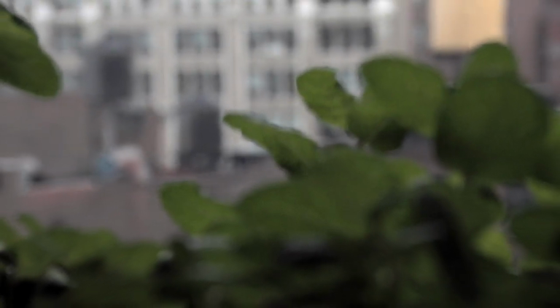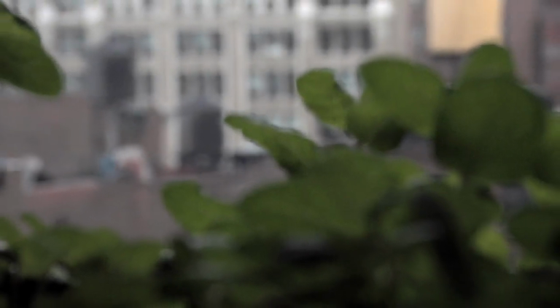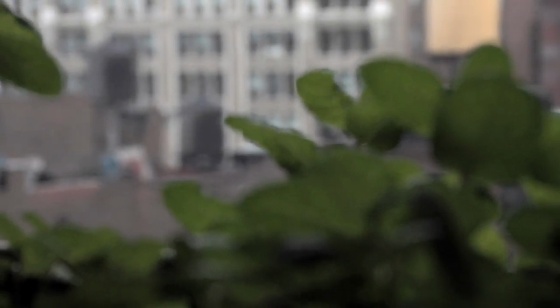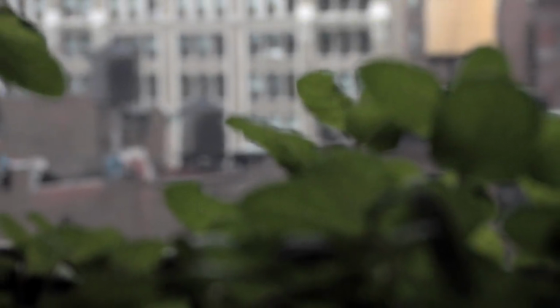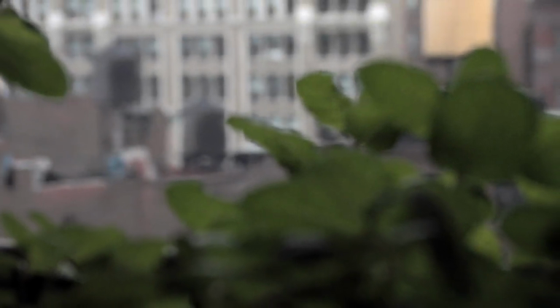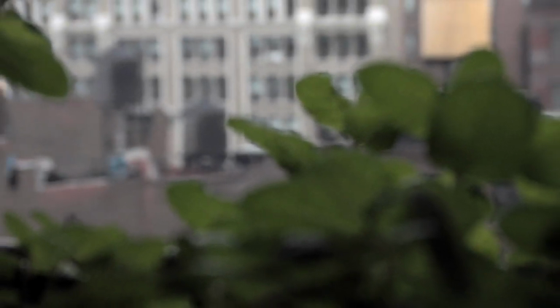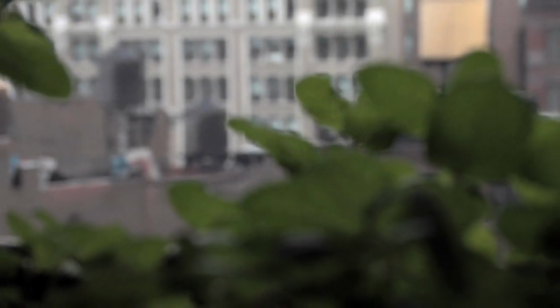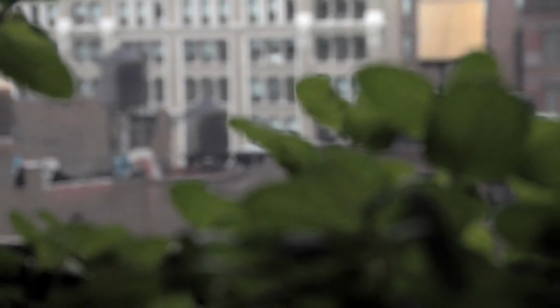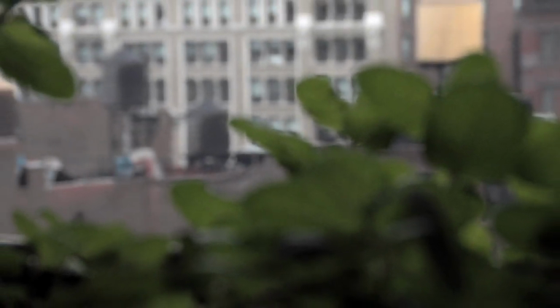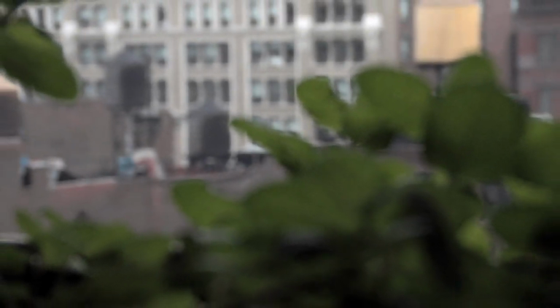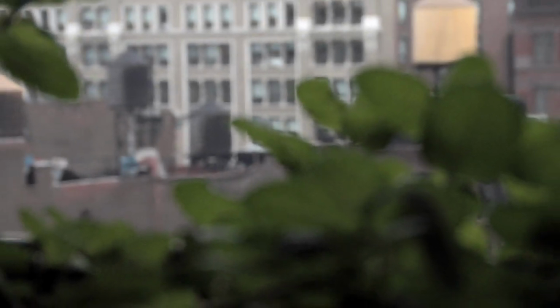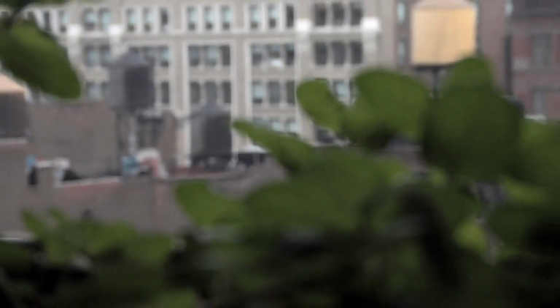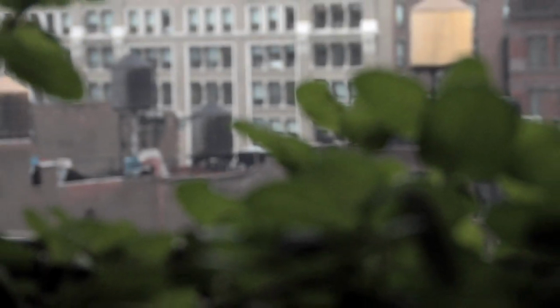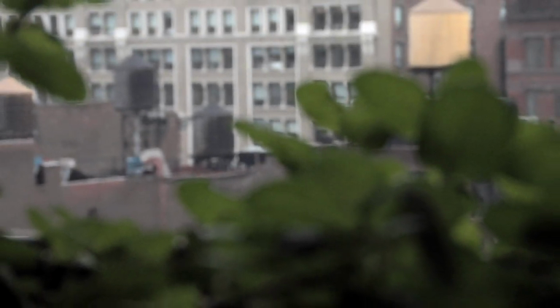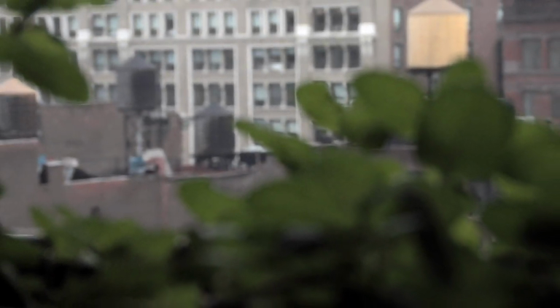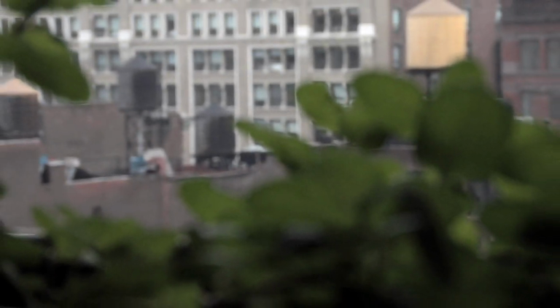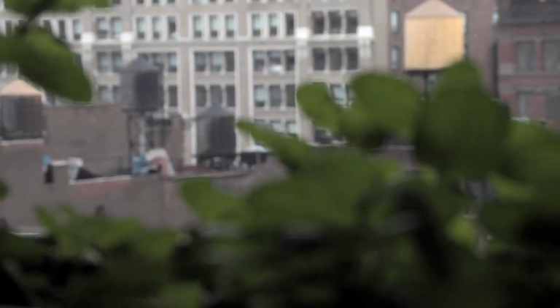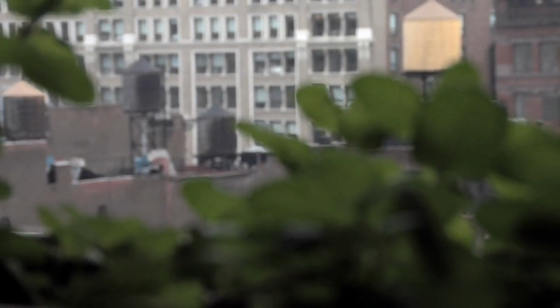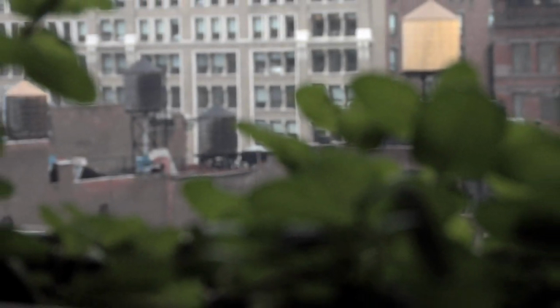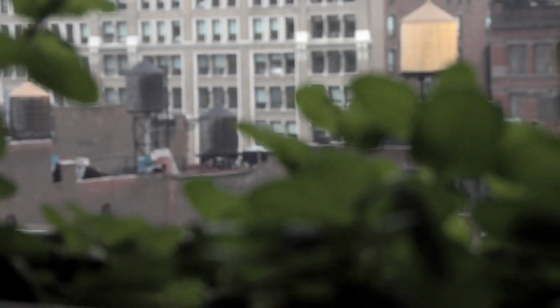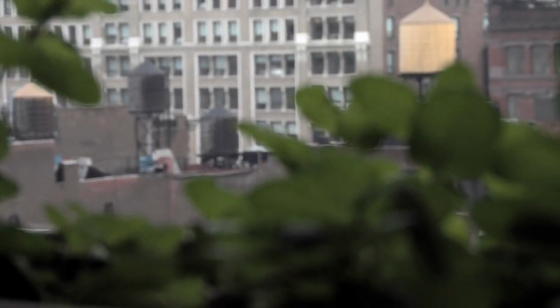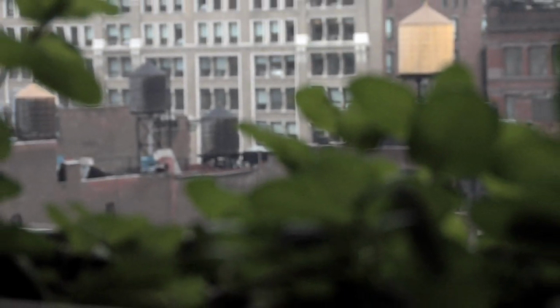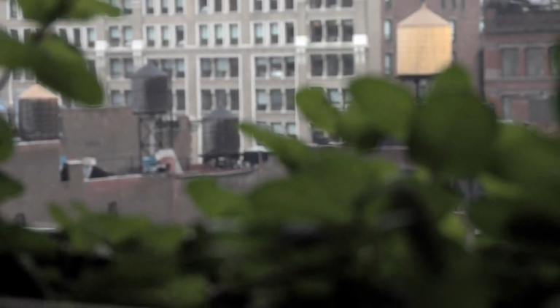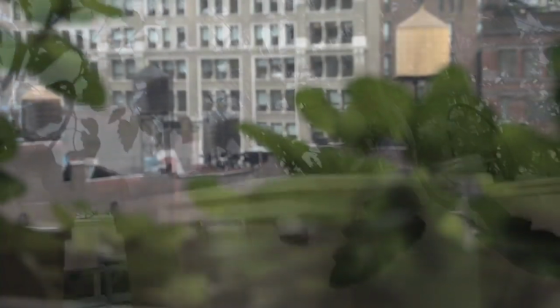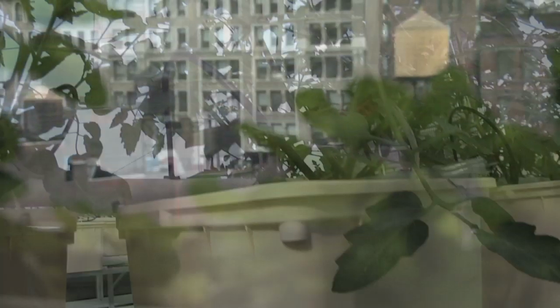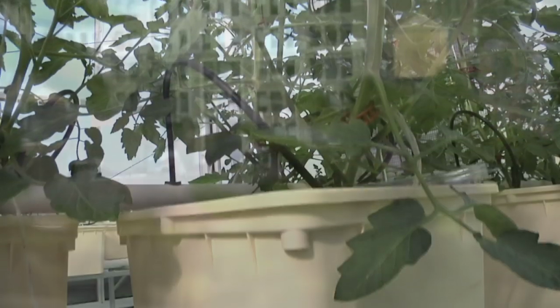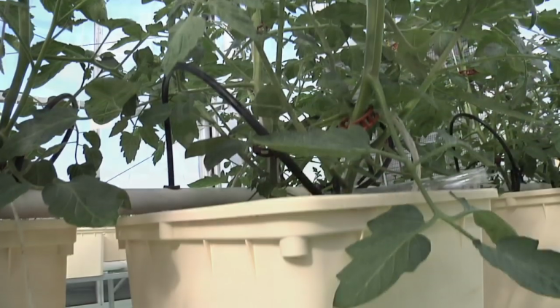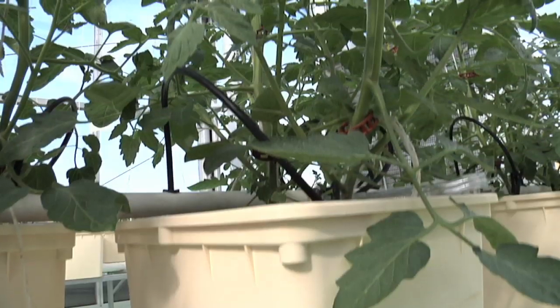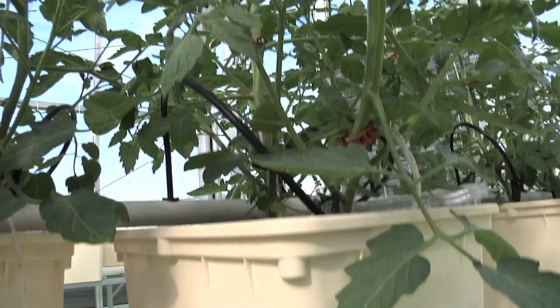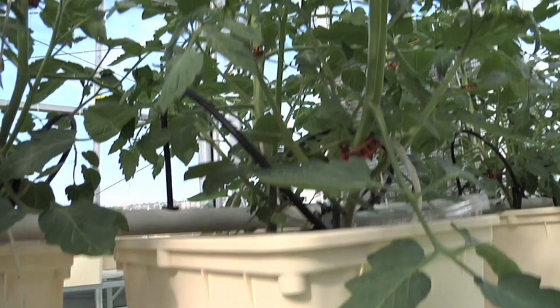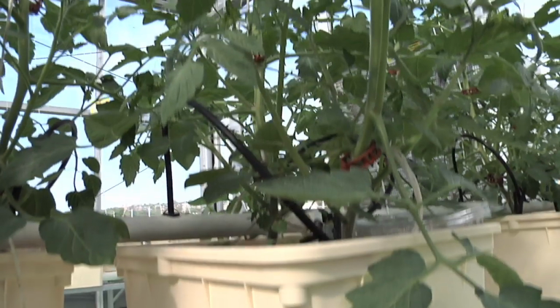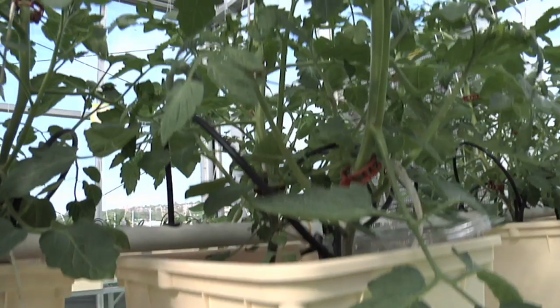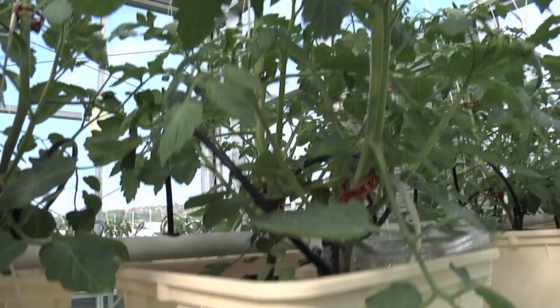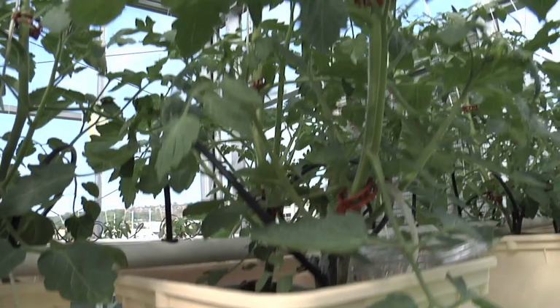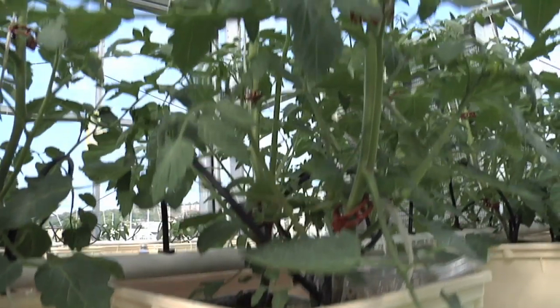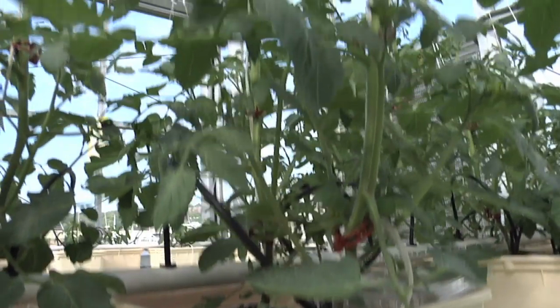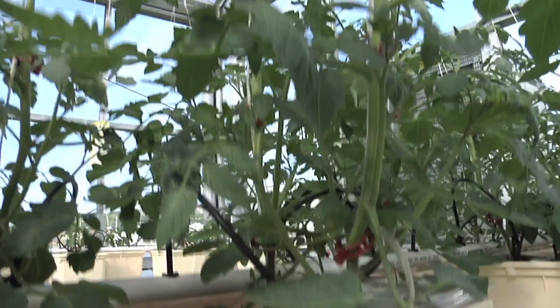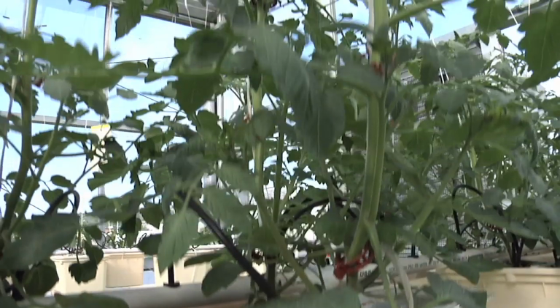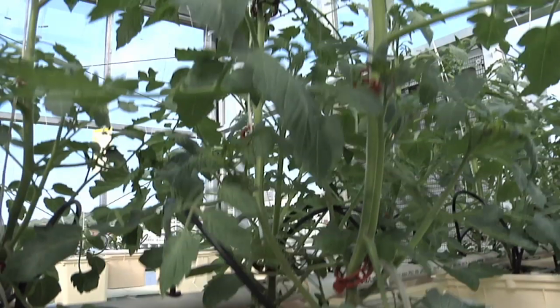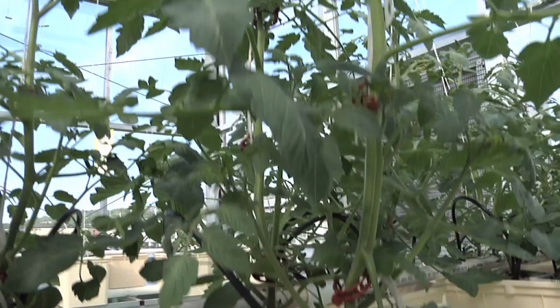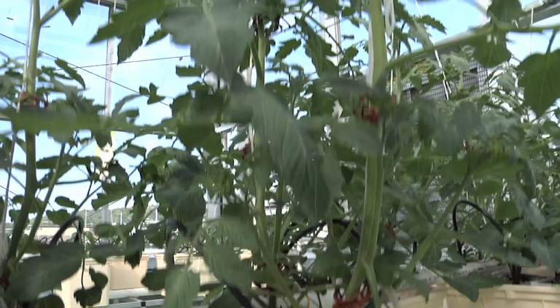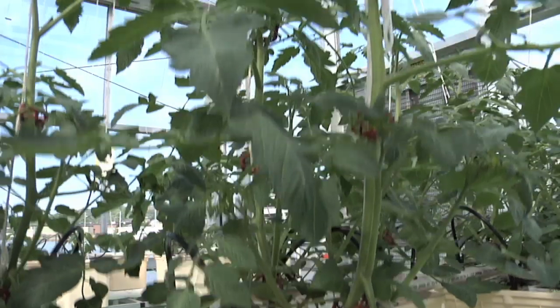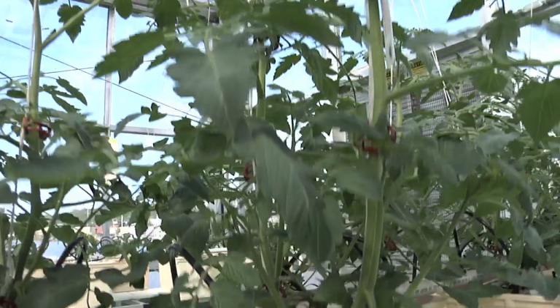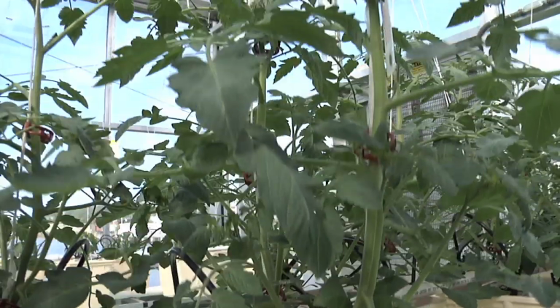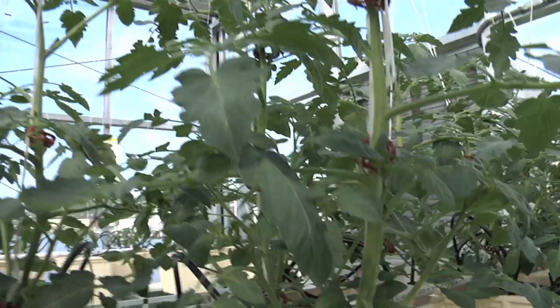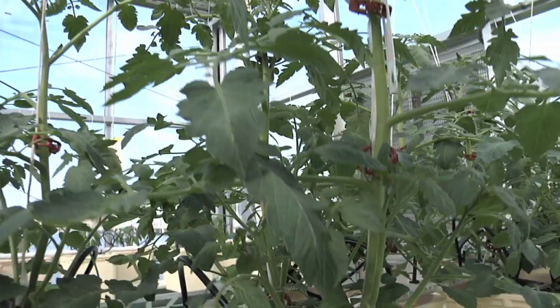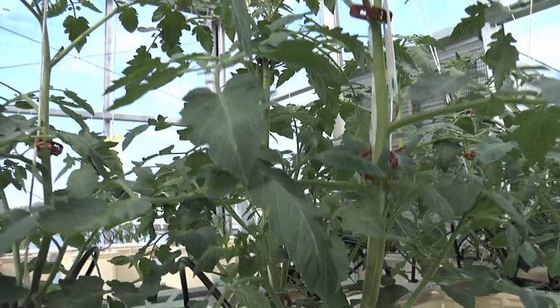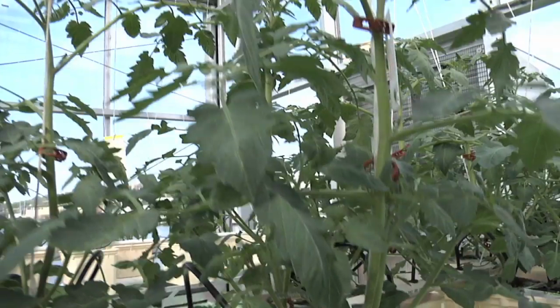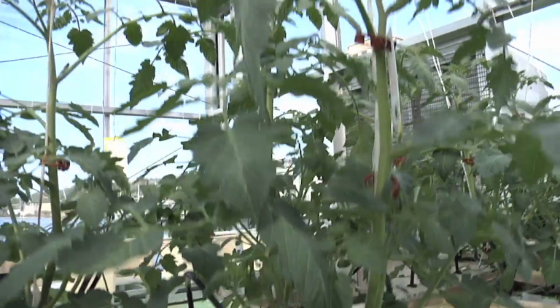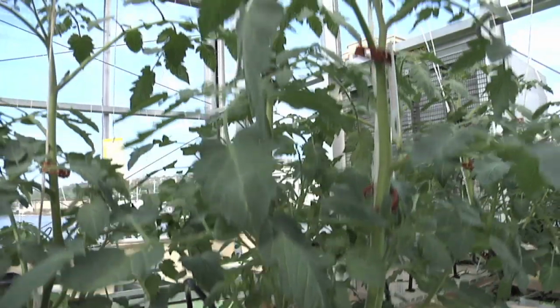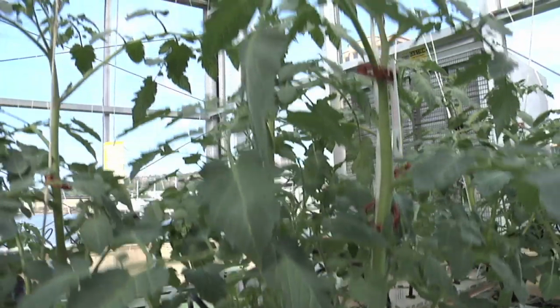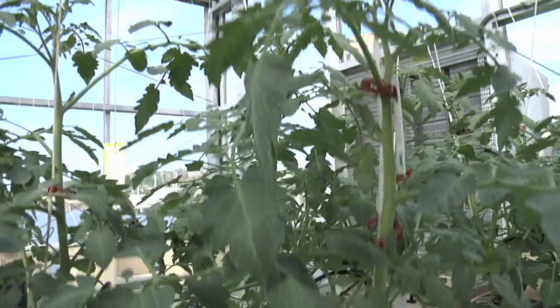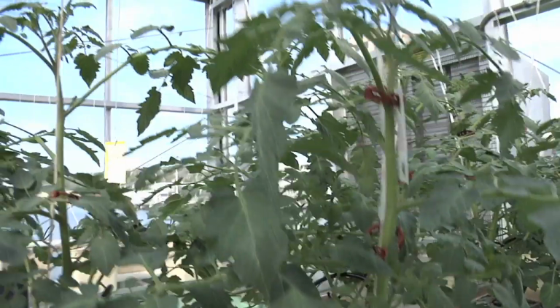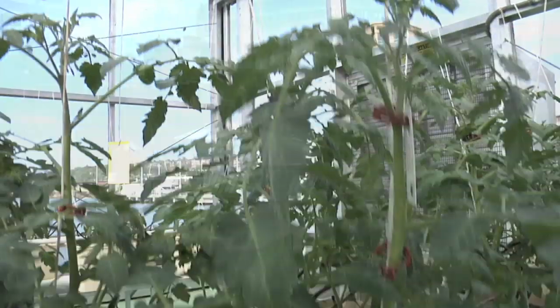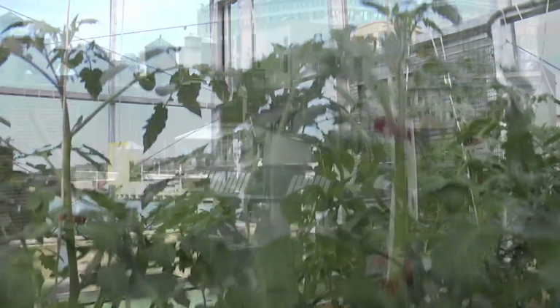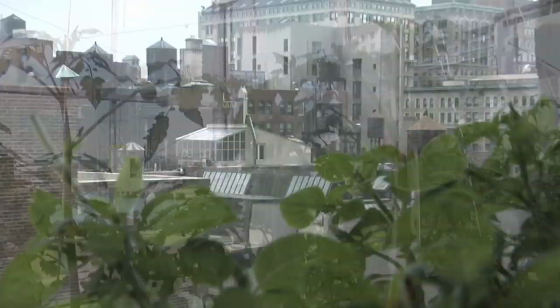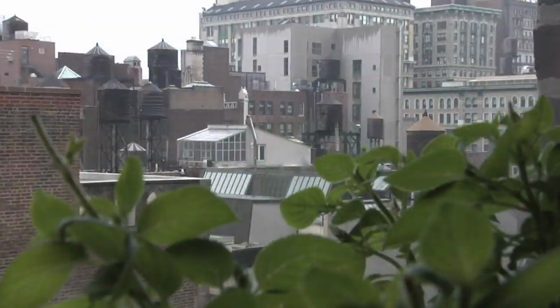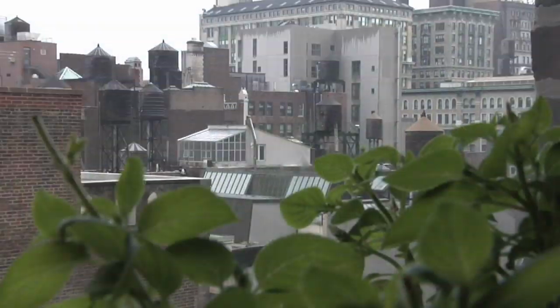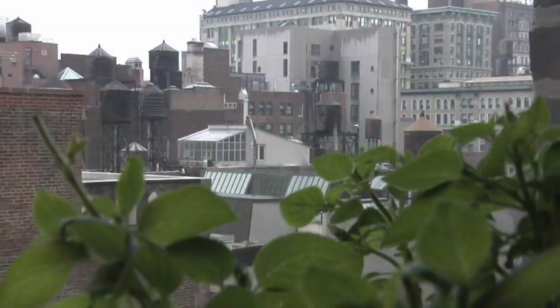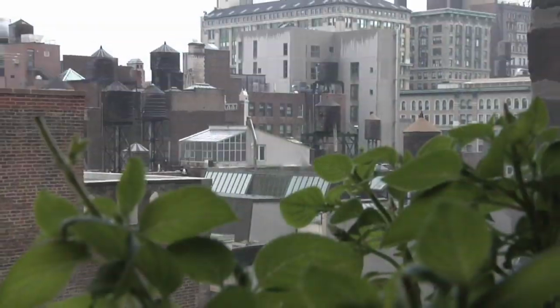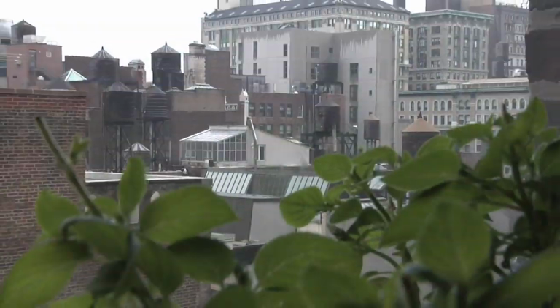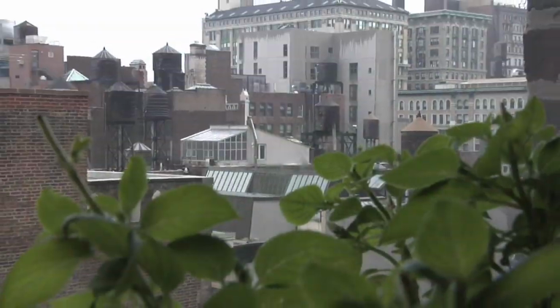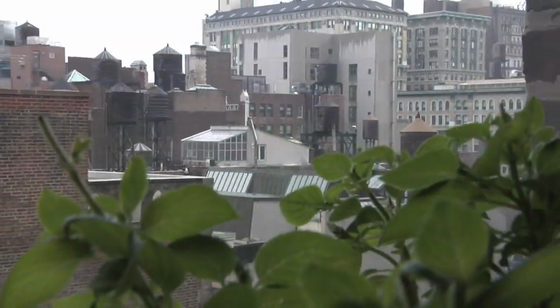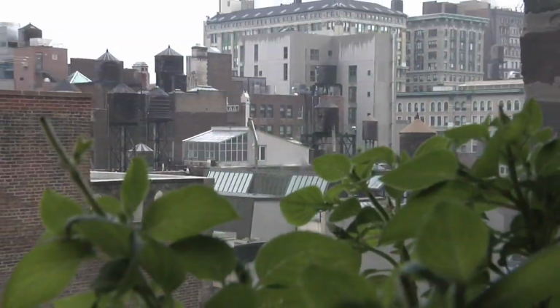A city landscape hardly ever invokes images of tomato and lettuce leaves. However, this soon might be changing.